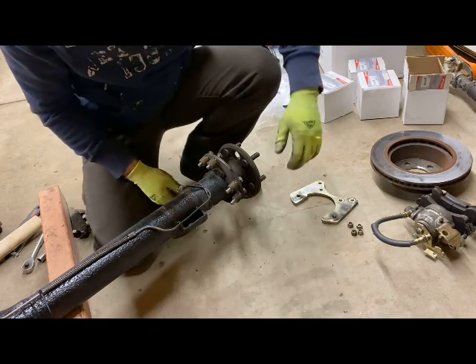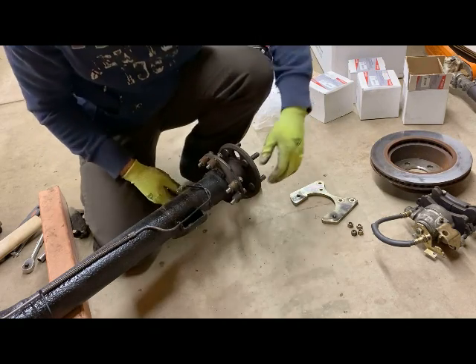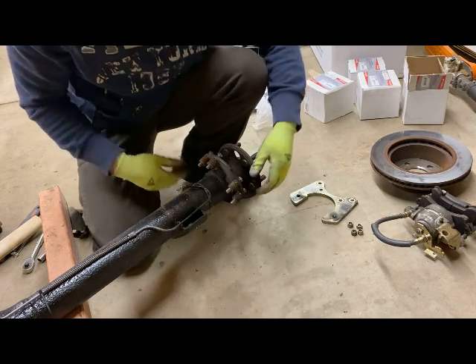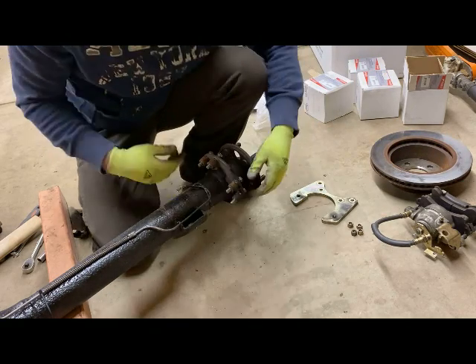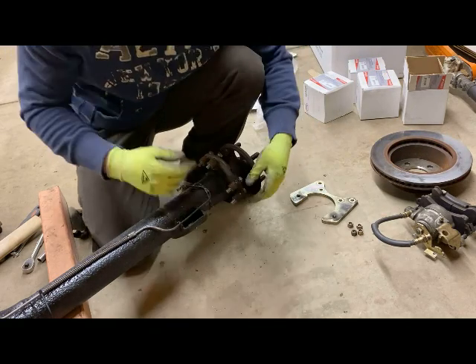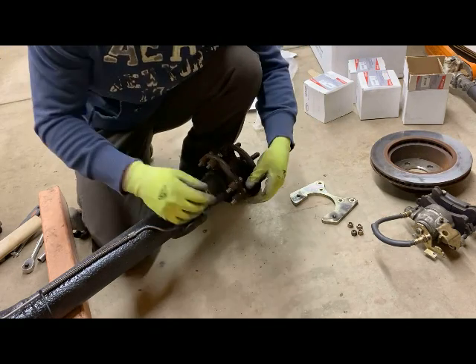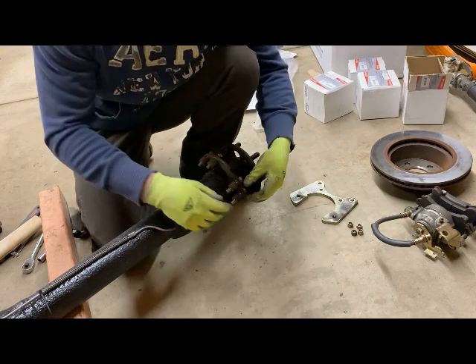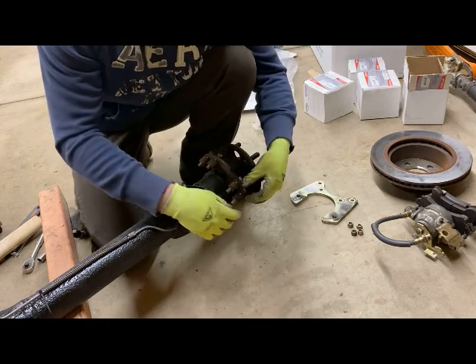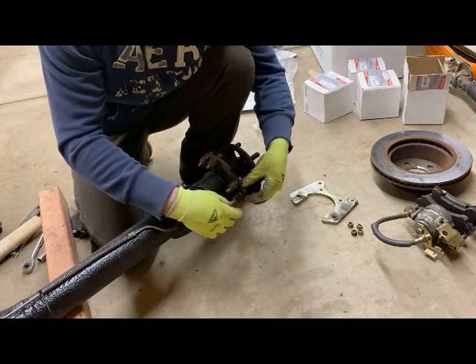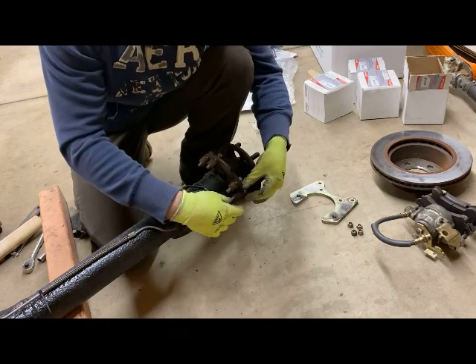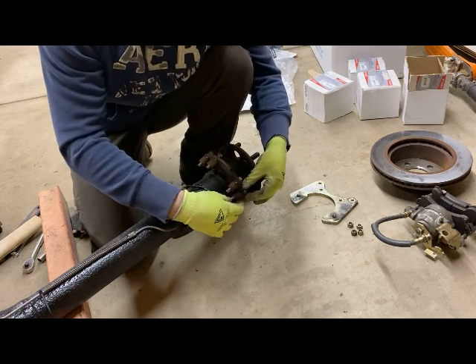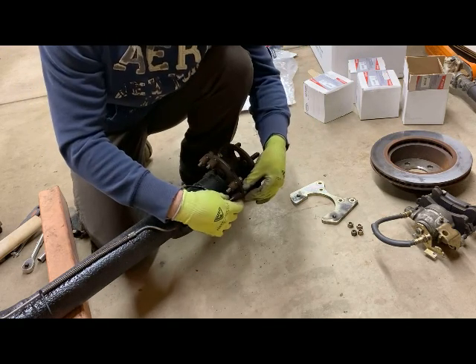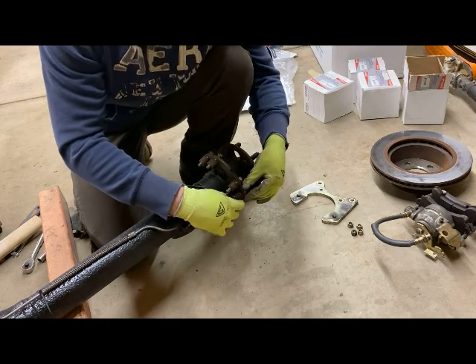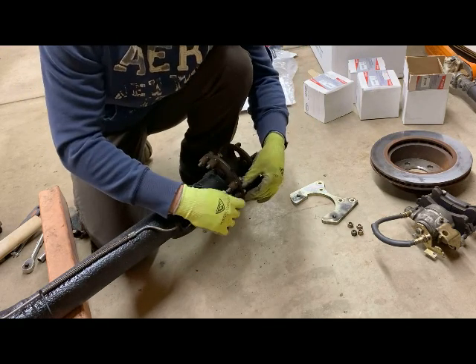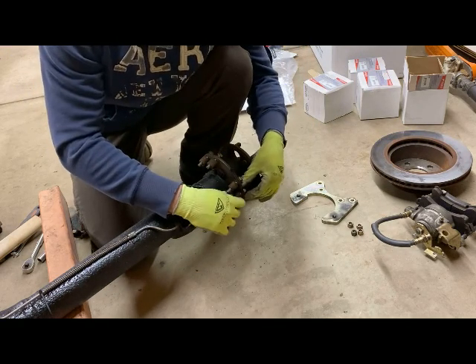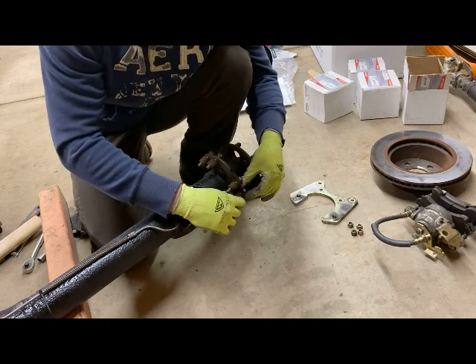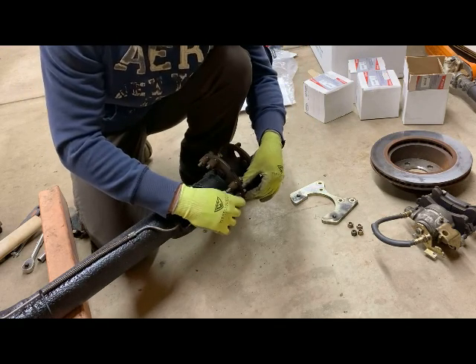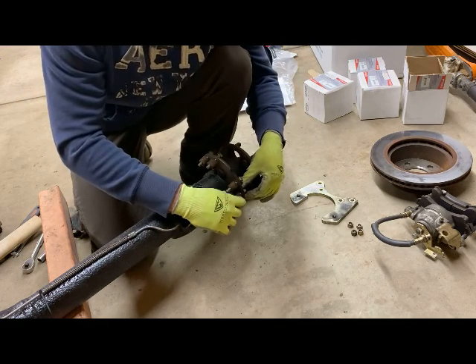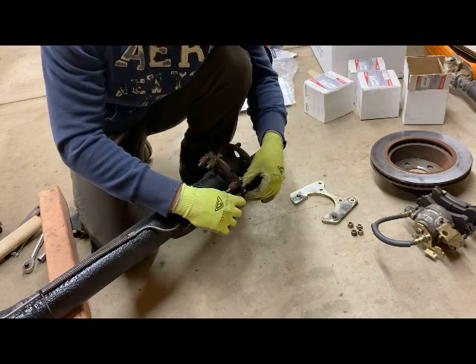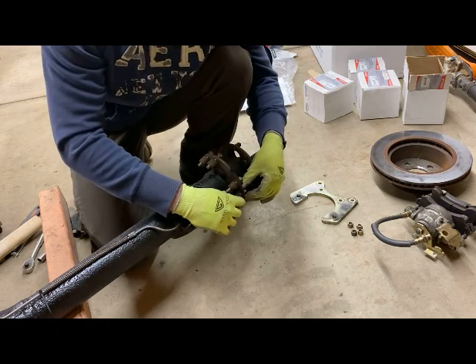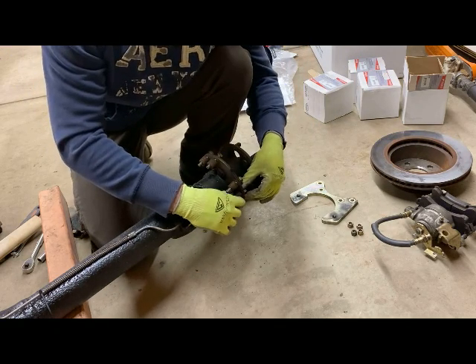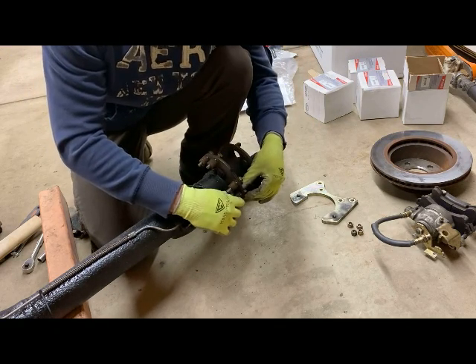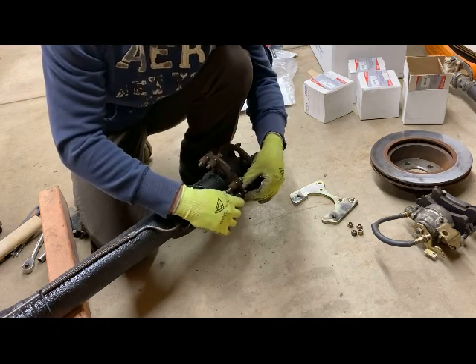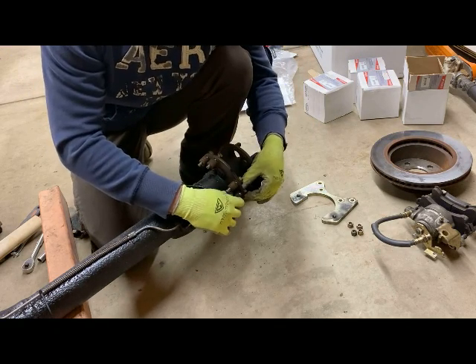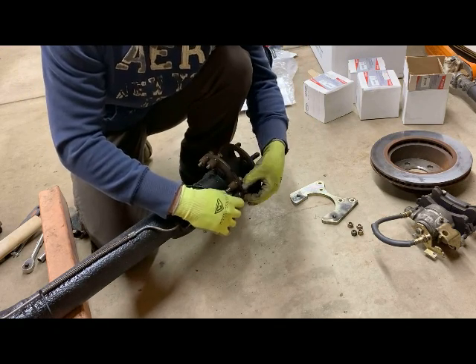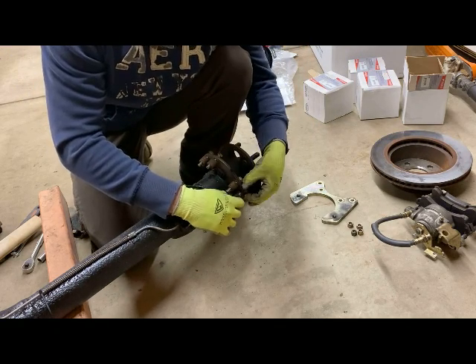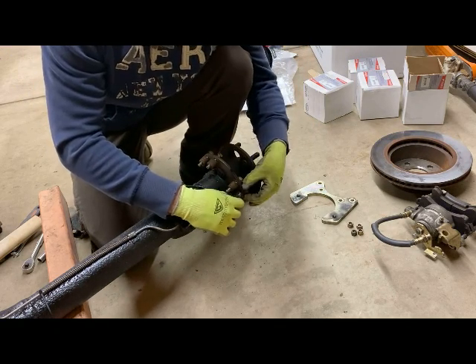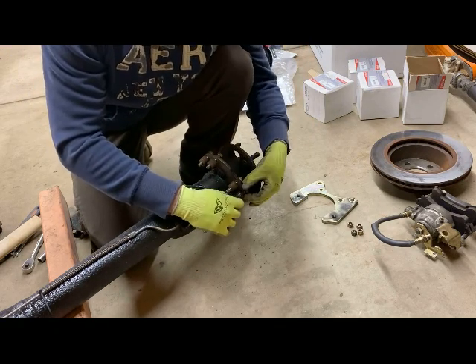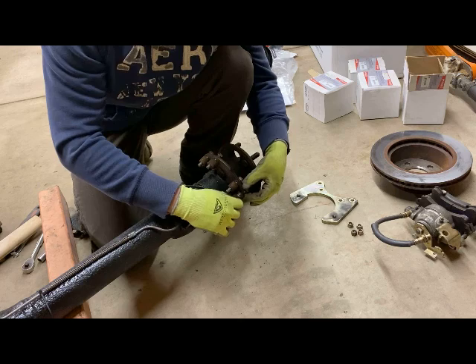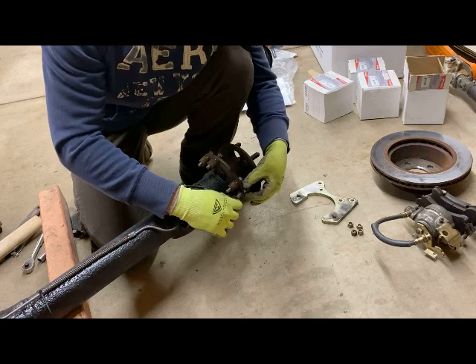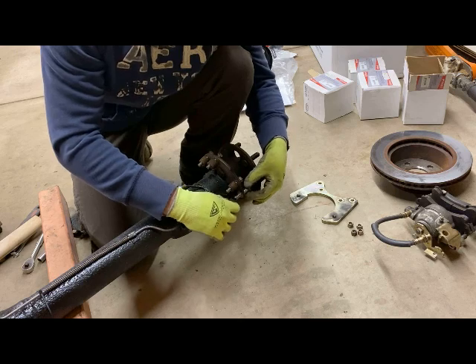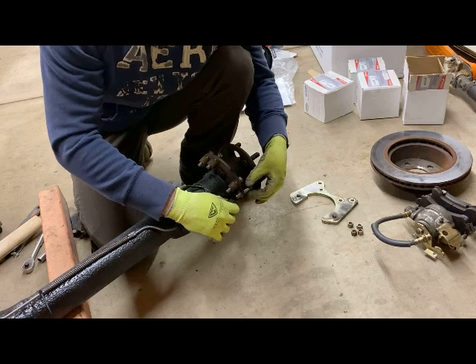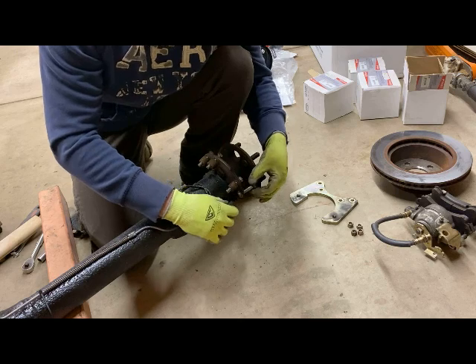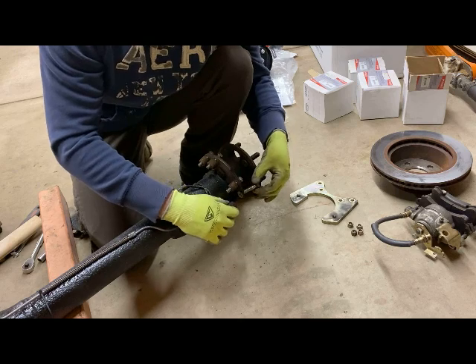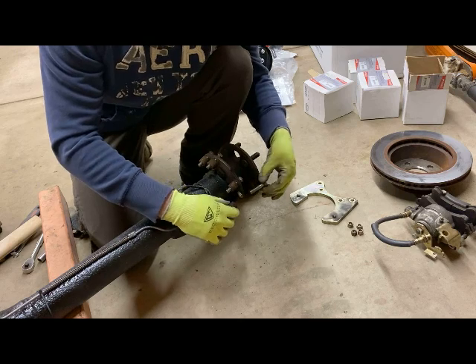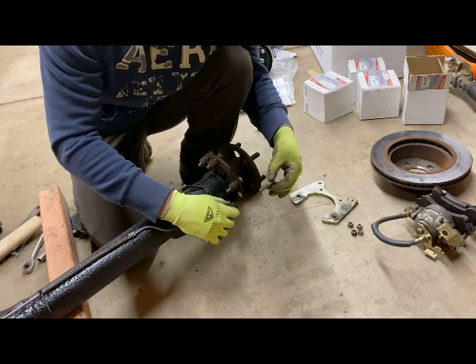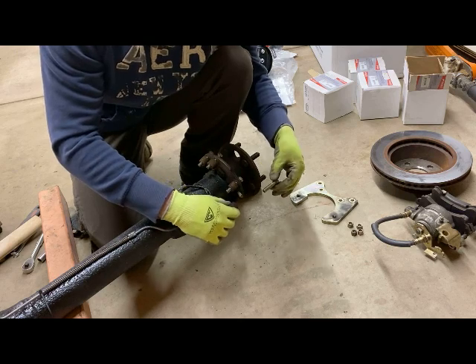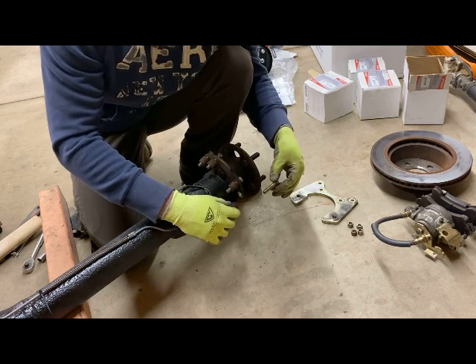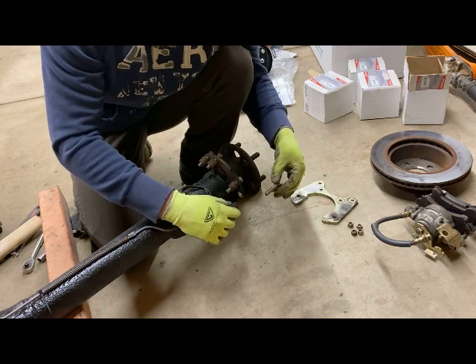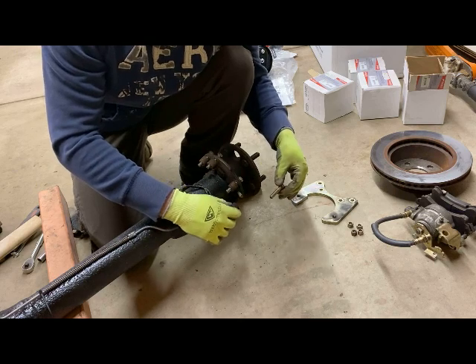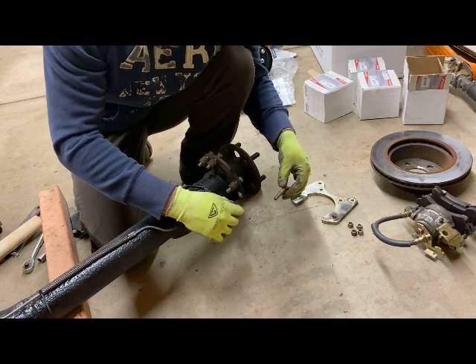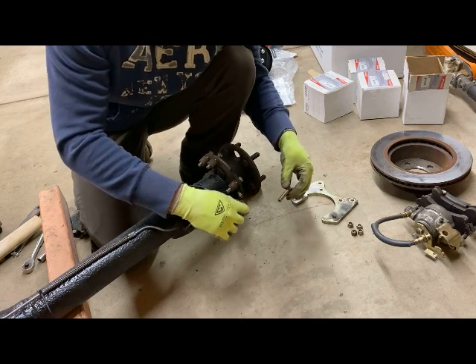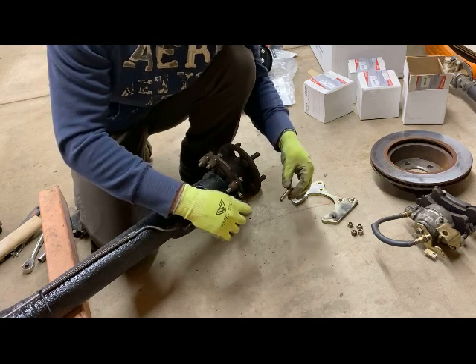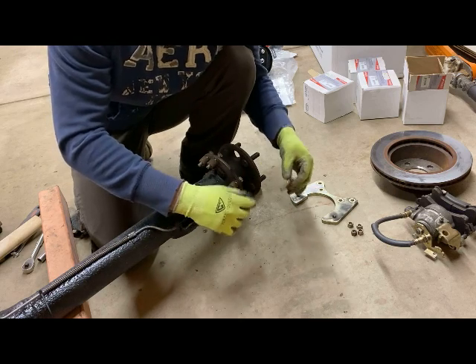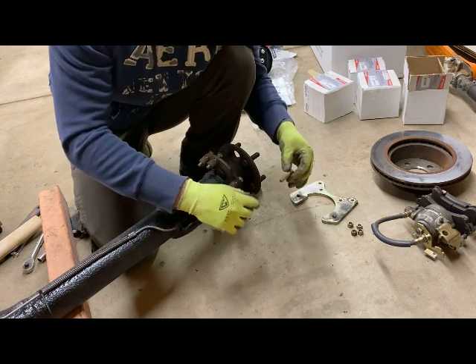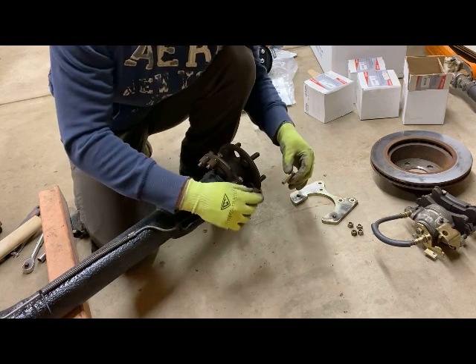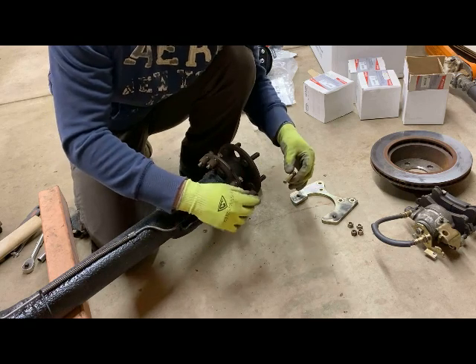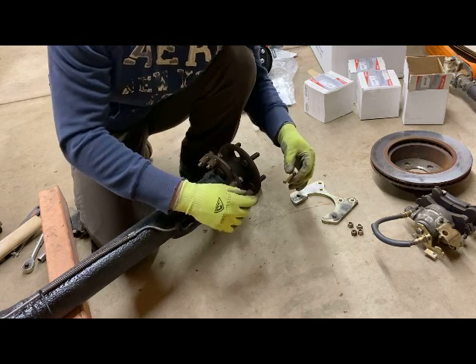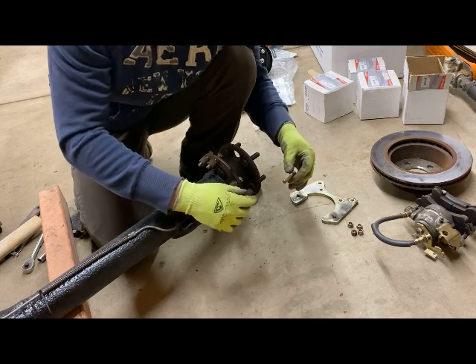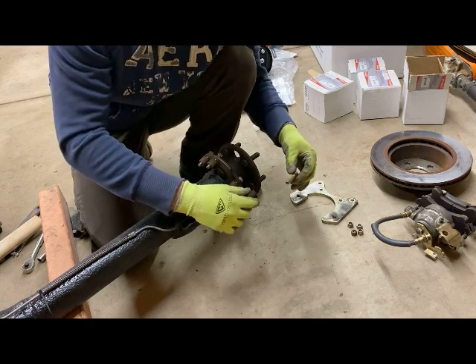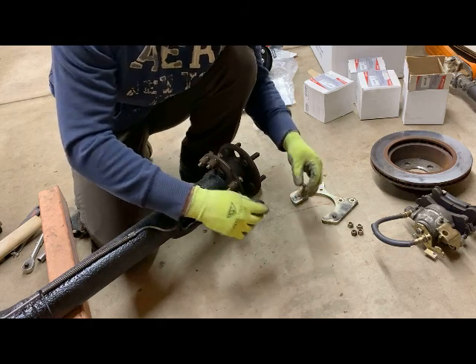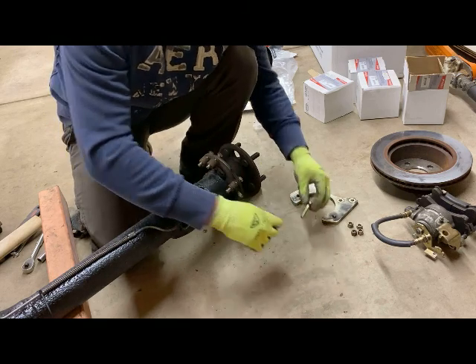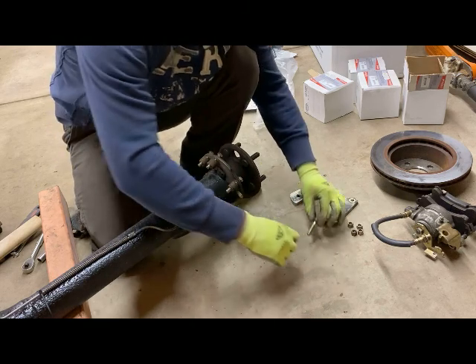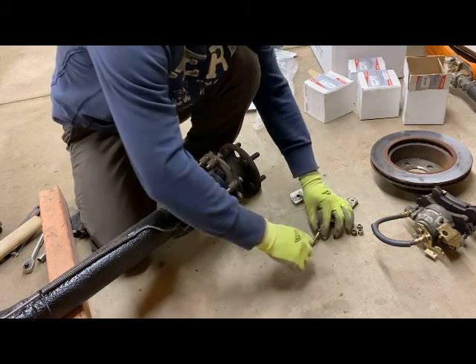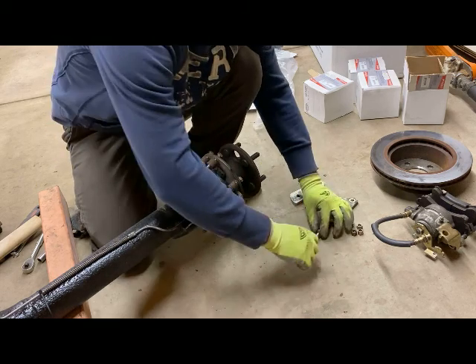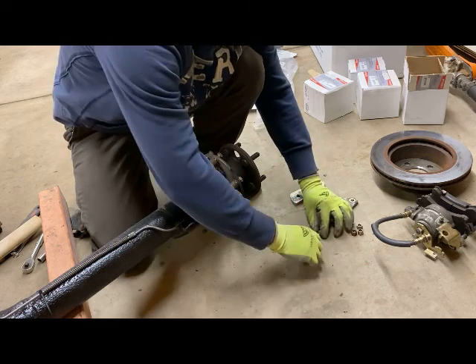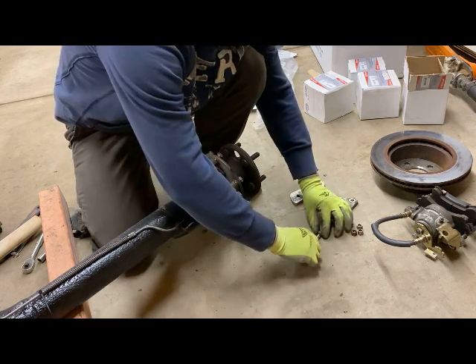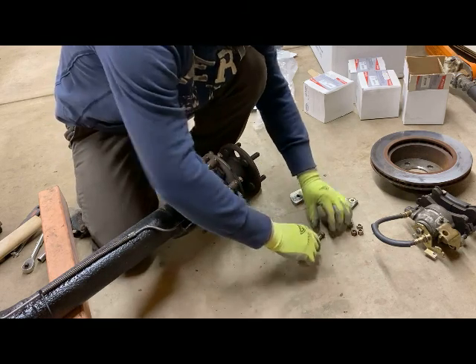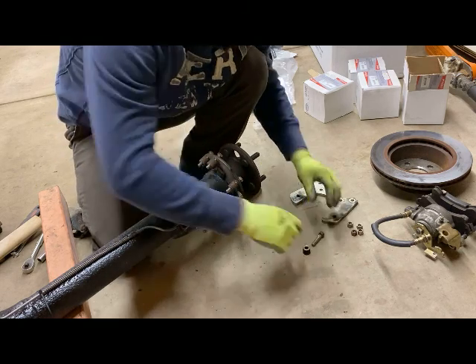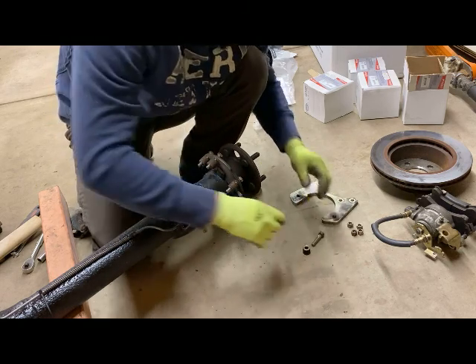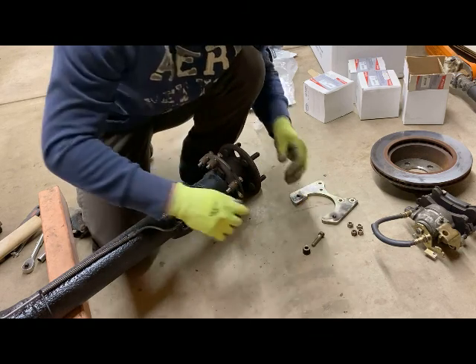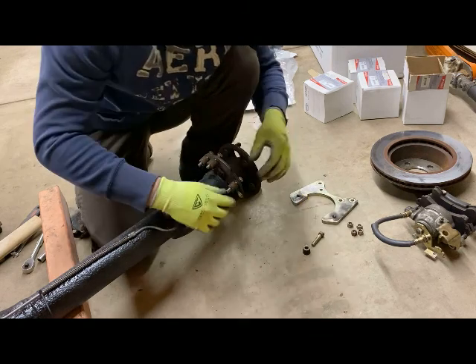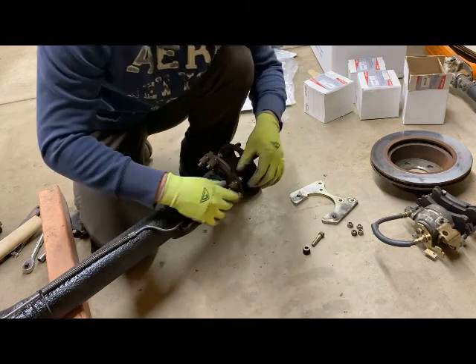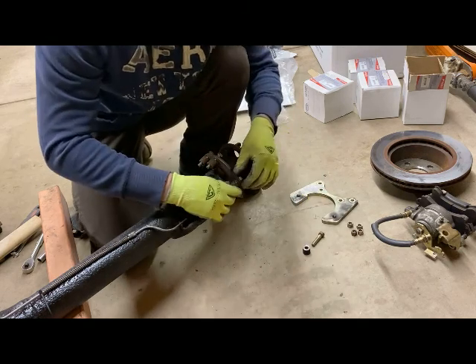Now we're down here to the bracket. I'm going to go ahead and remove these pieces, again trying to set them in a way that I can reassemble everything back together later.